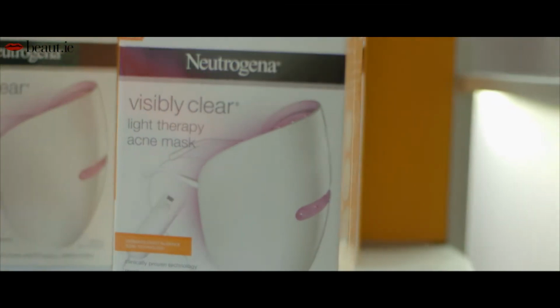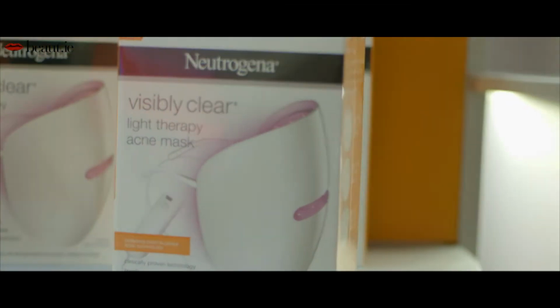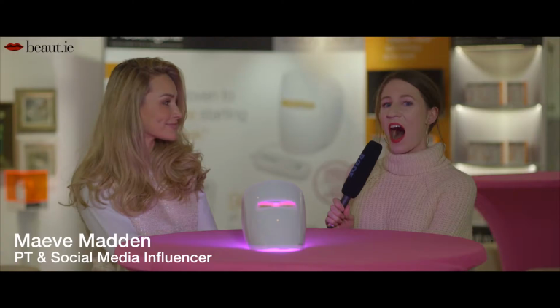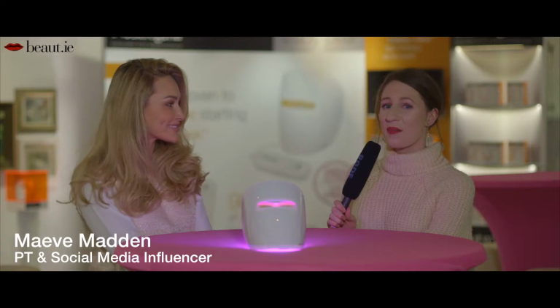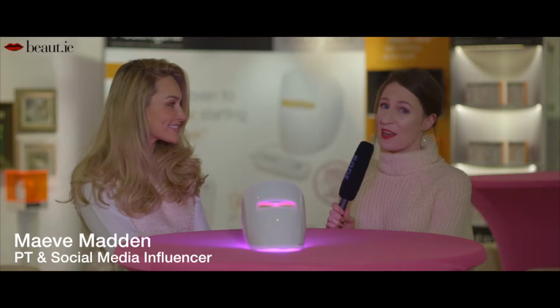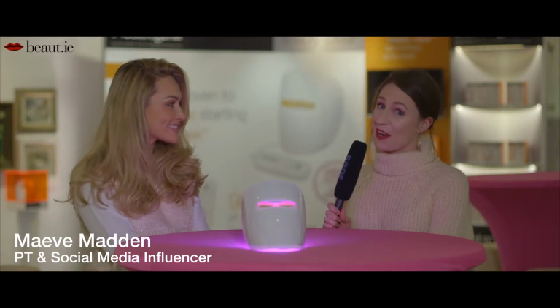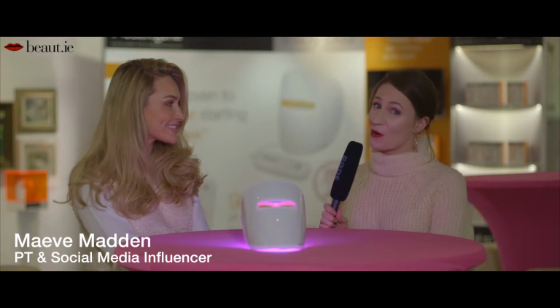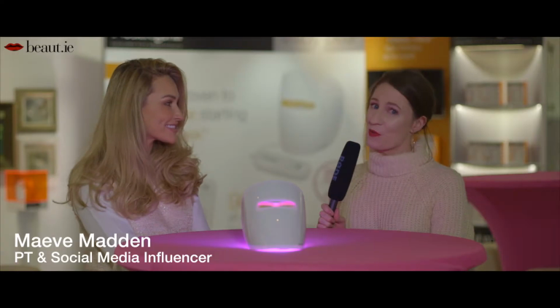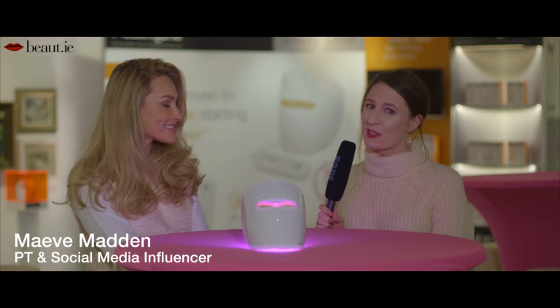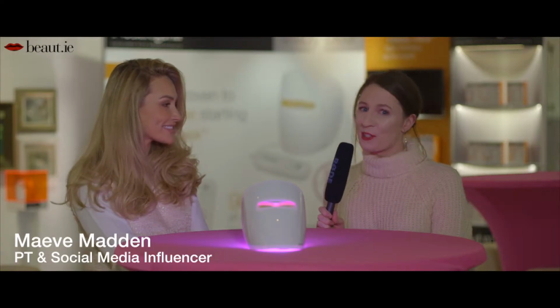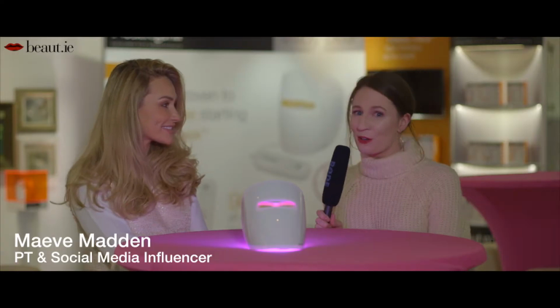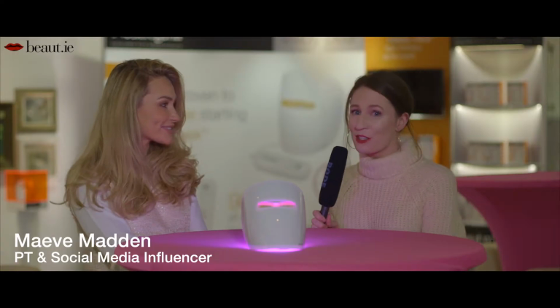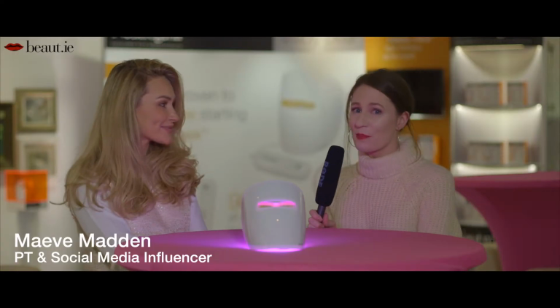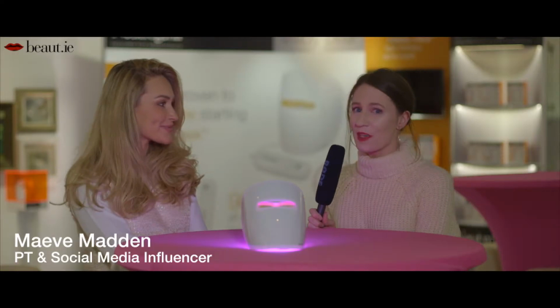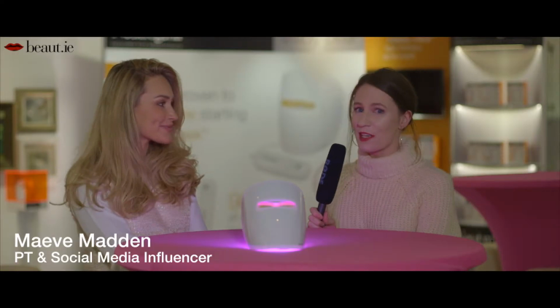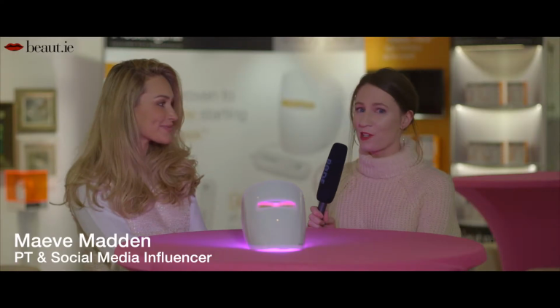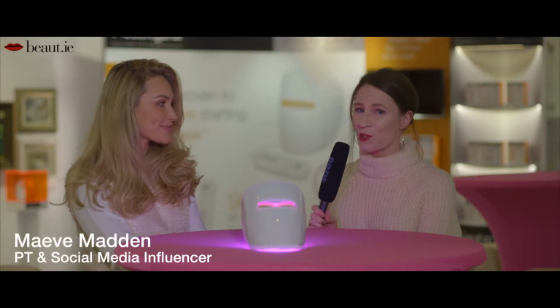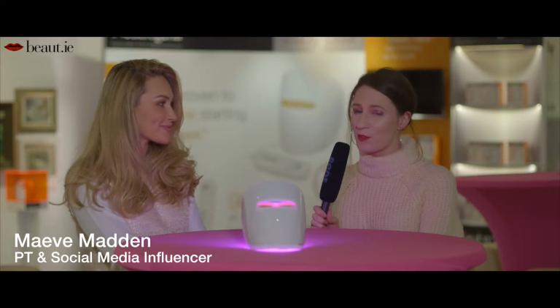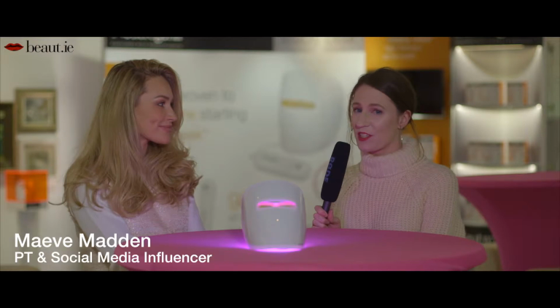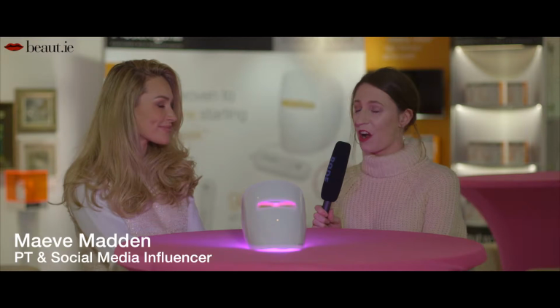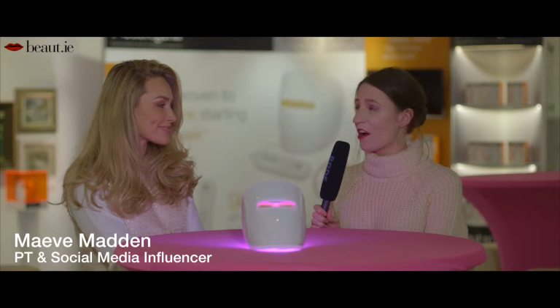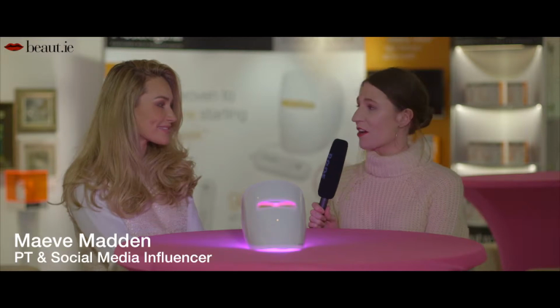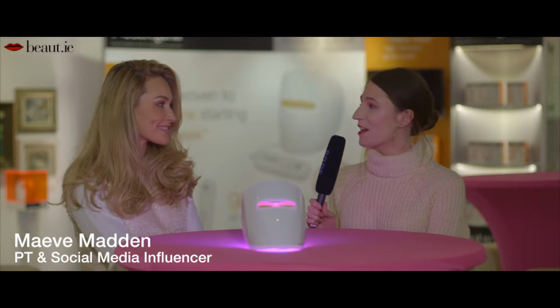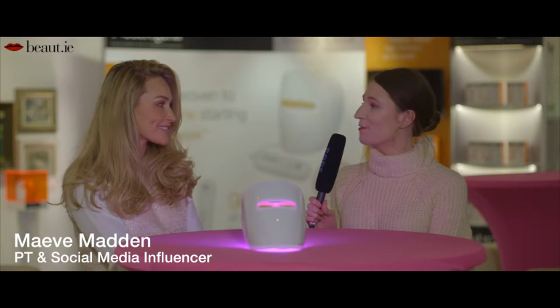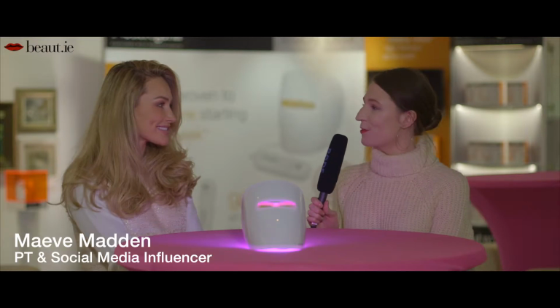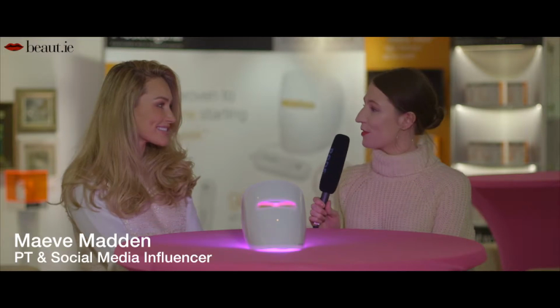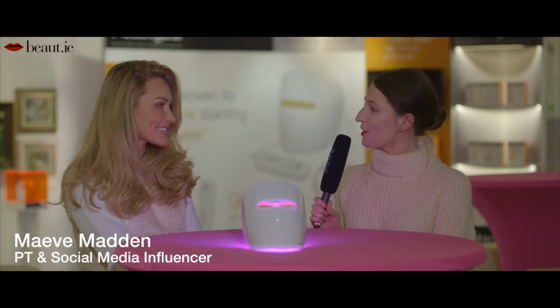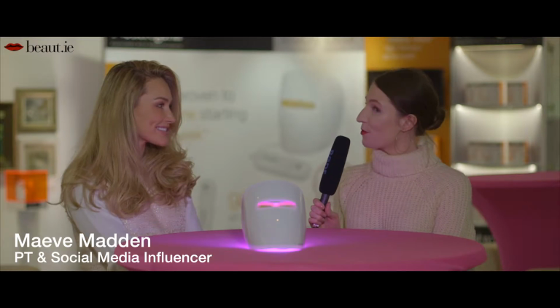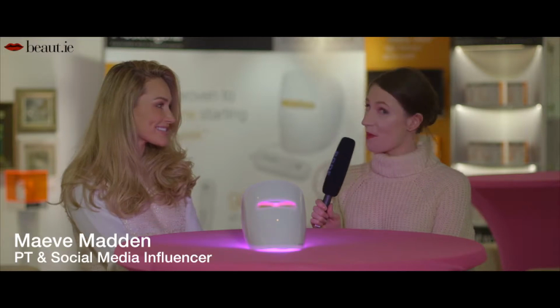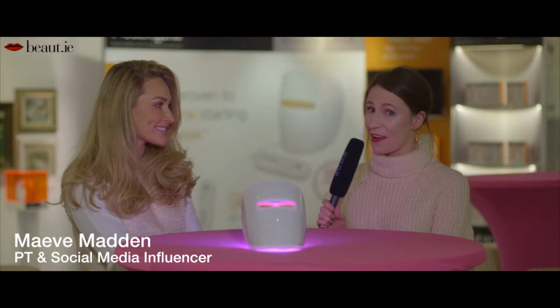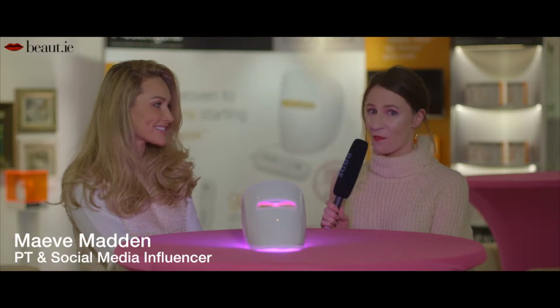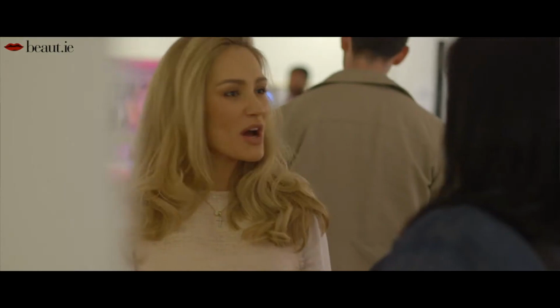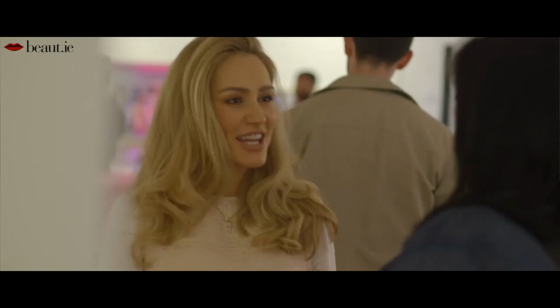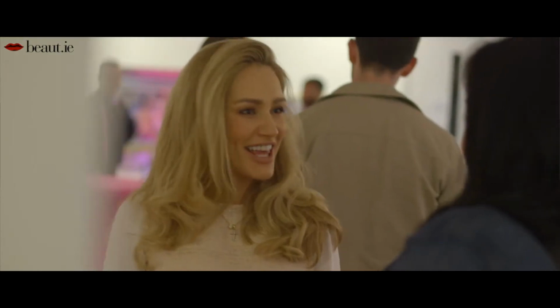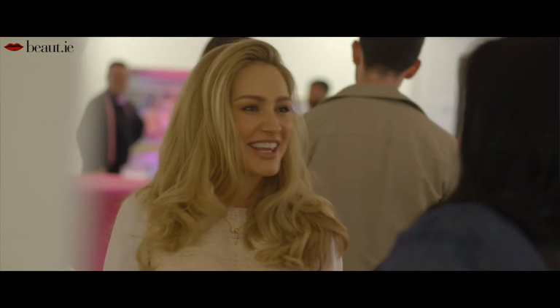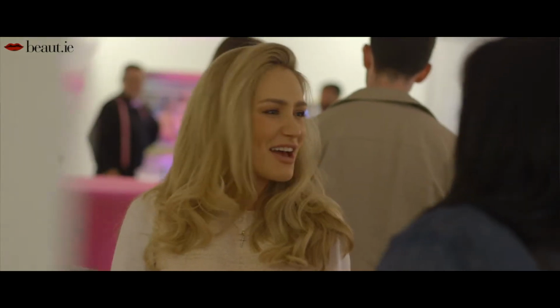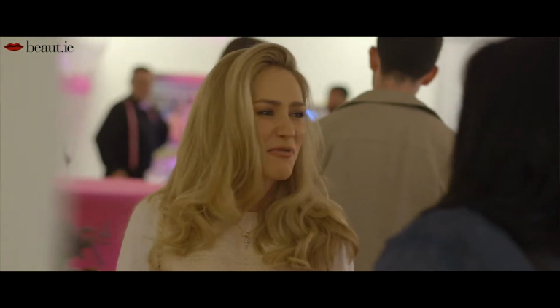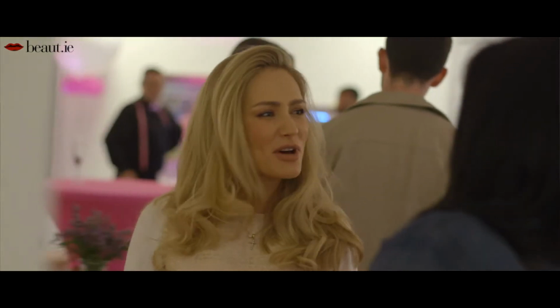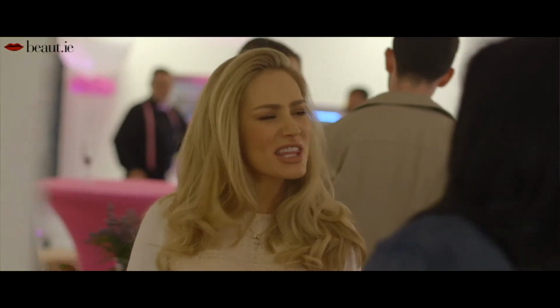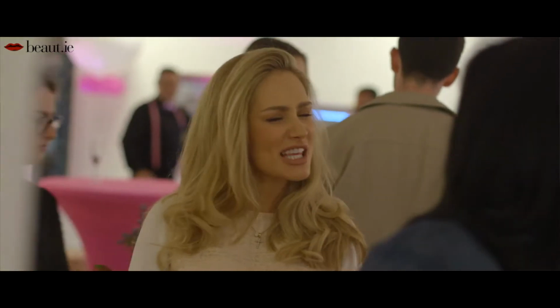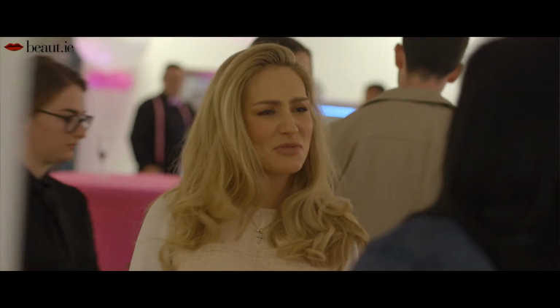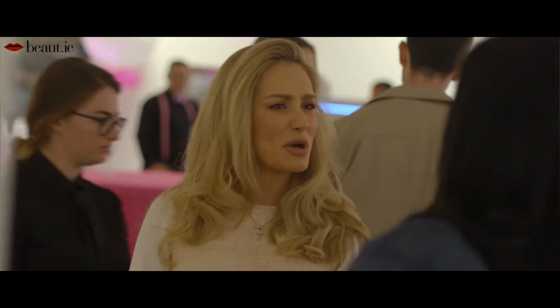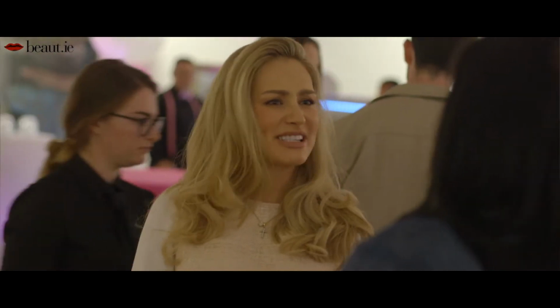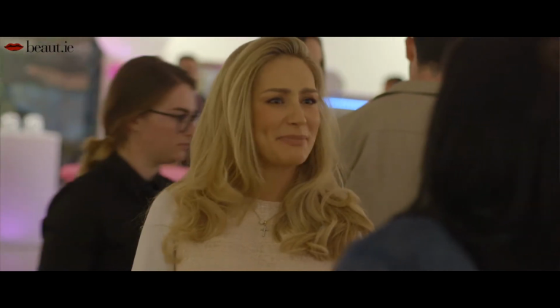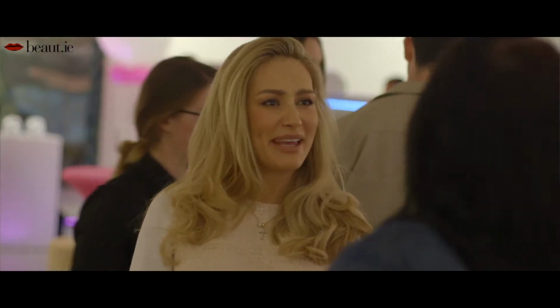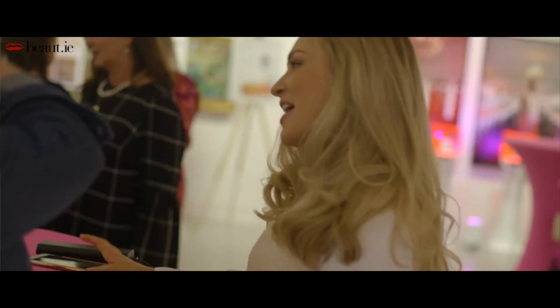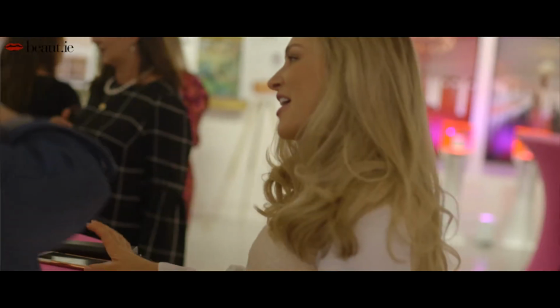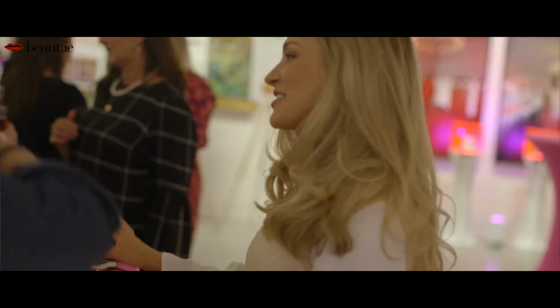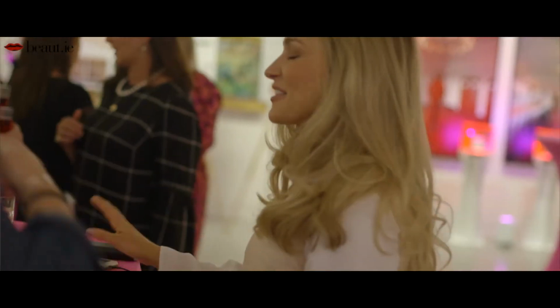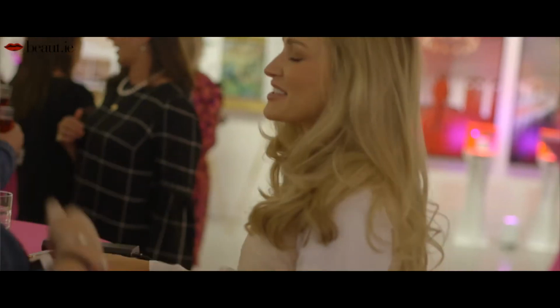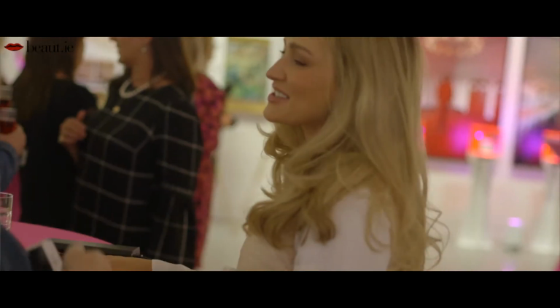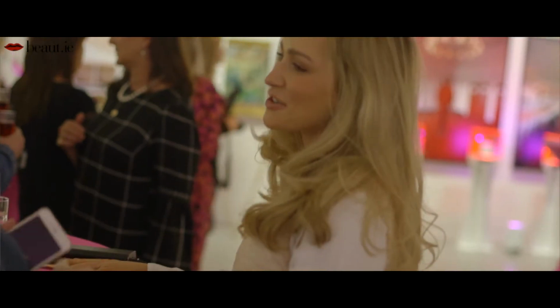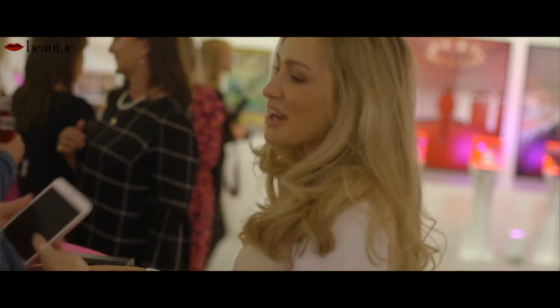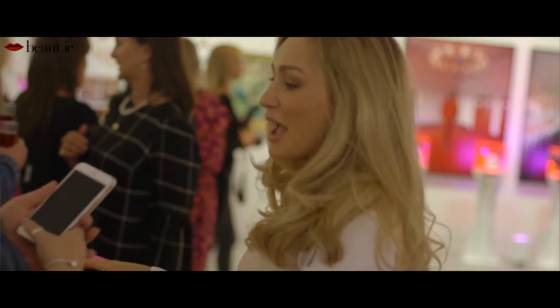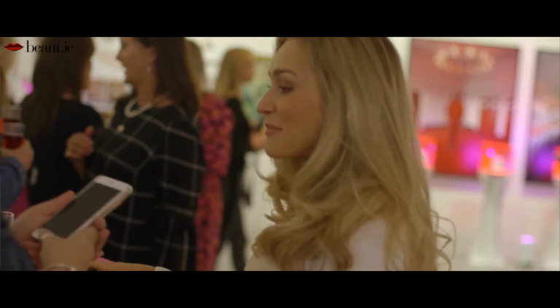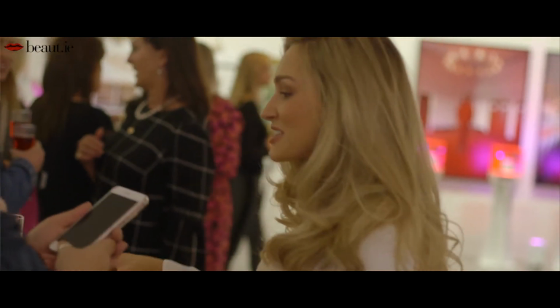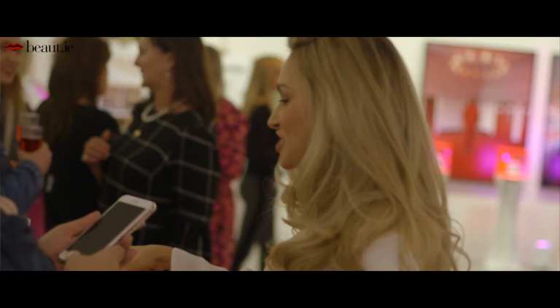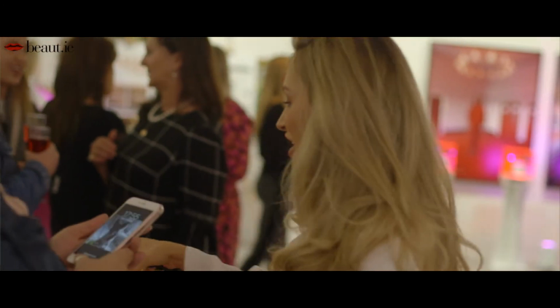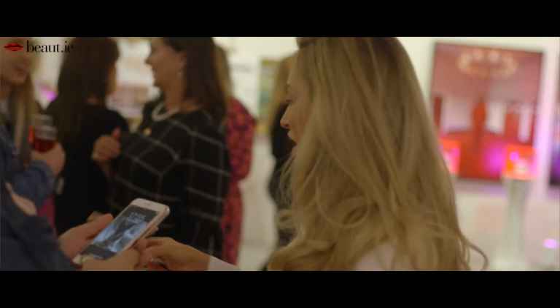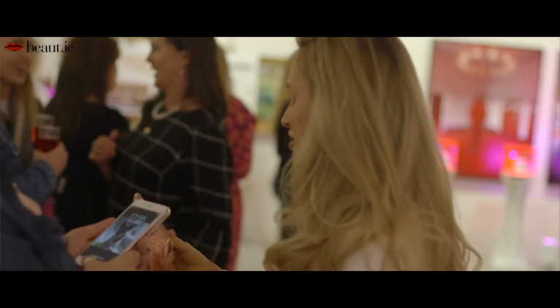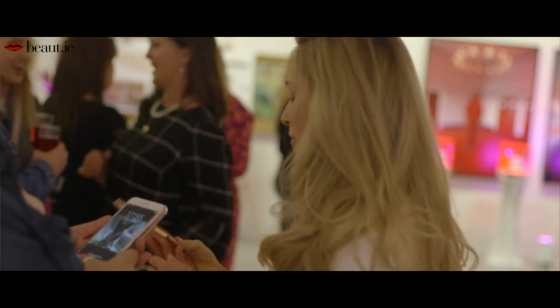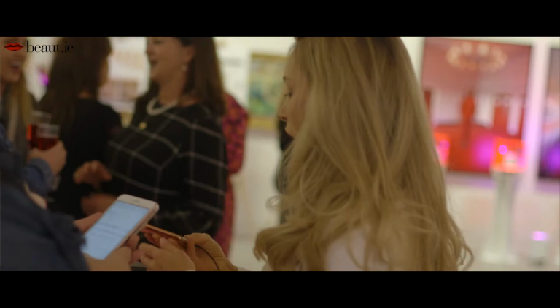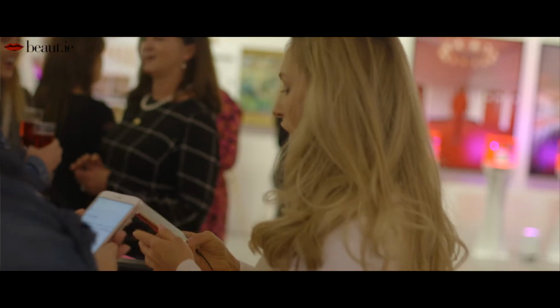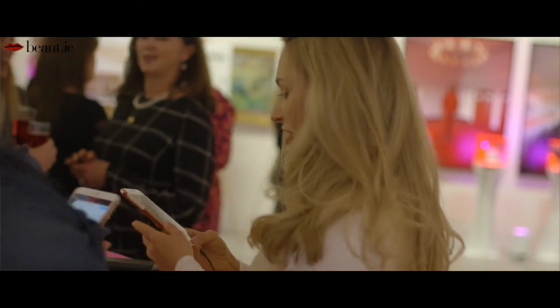I'm here with social media superstar, influencer Maeve Madden. You'll all recognise her. Maeve, you developed acne as an adult.